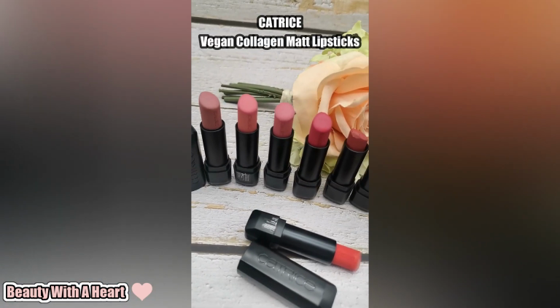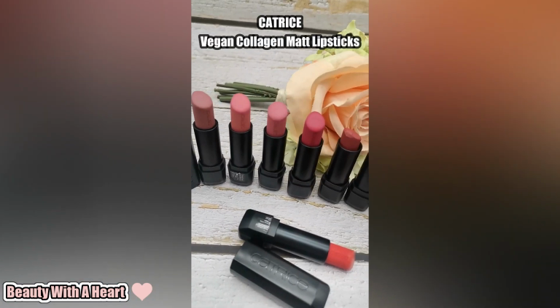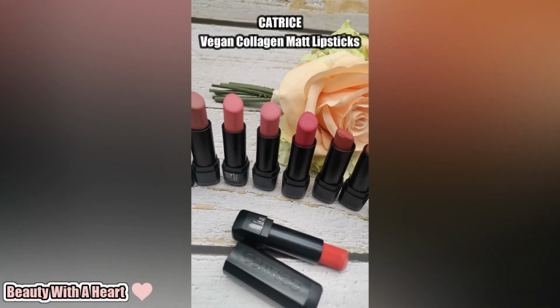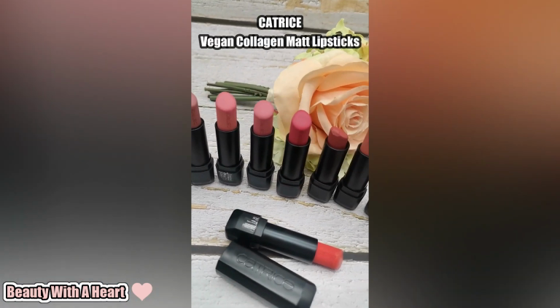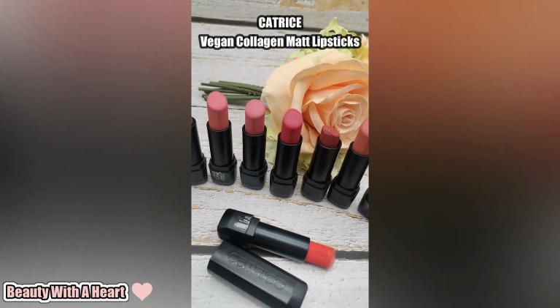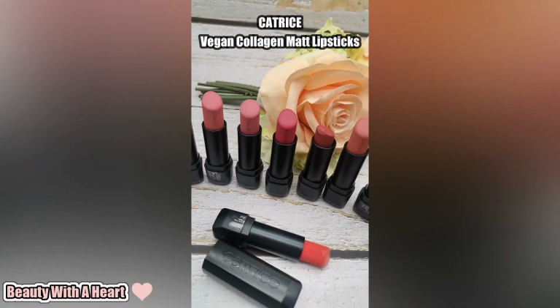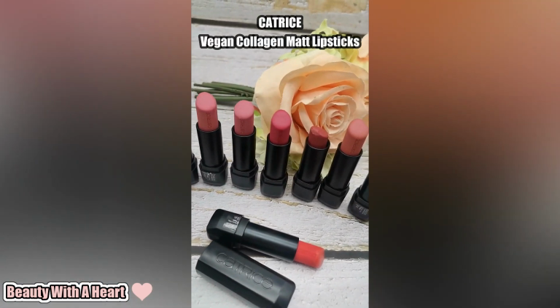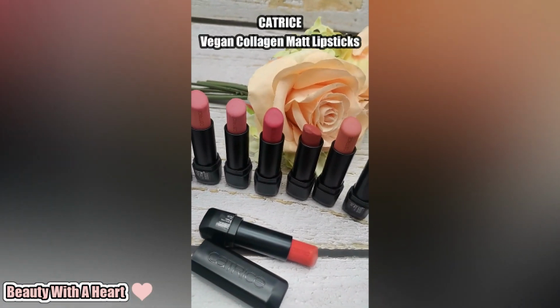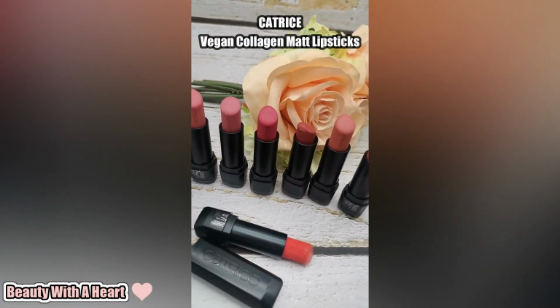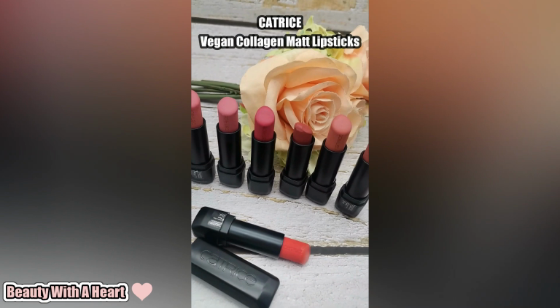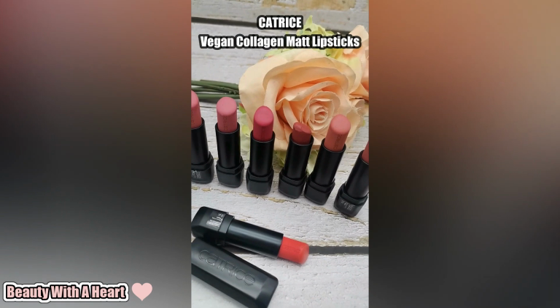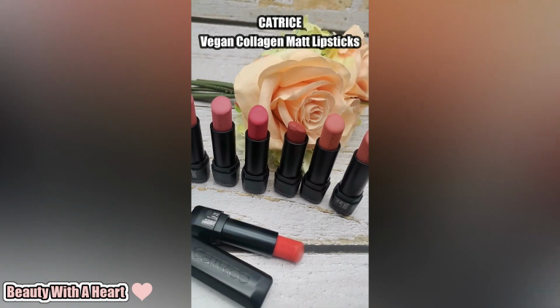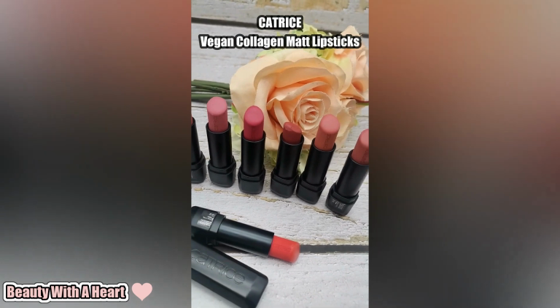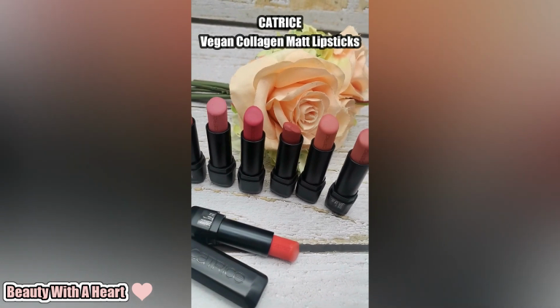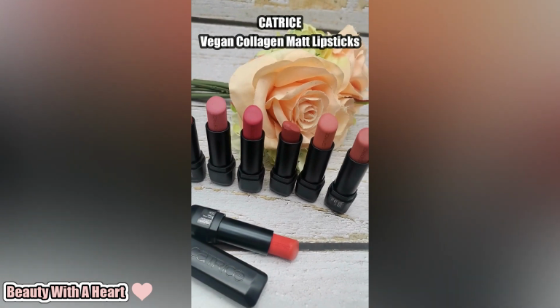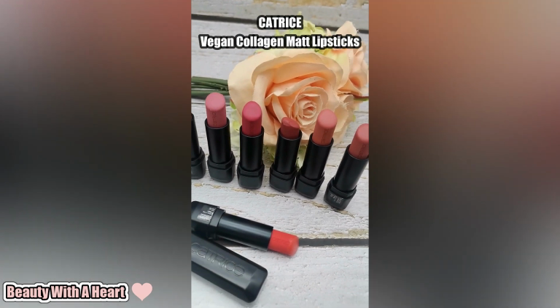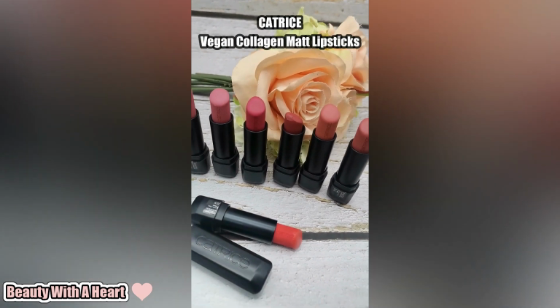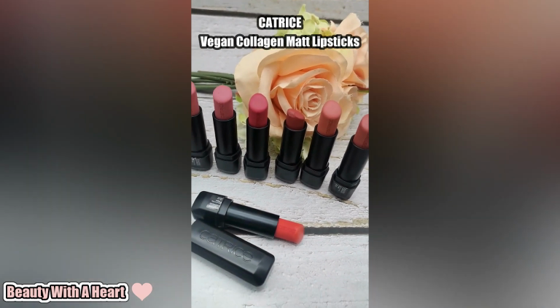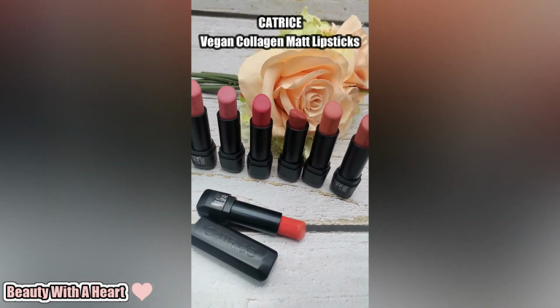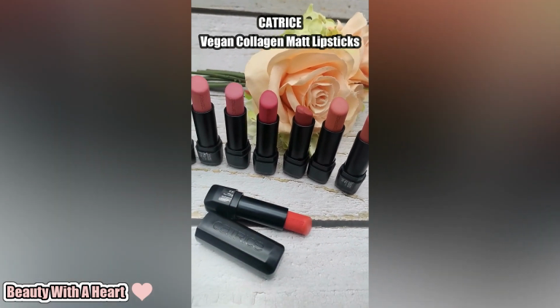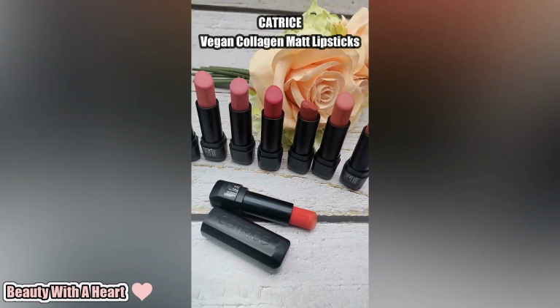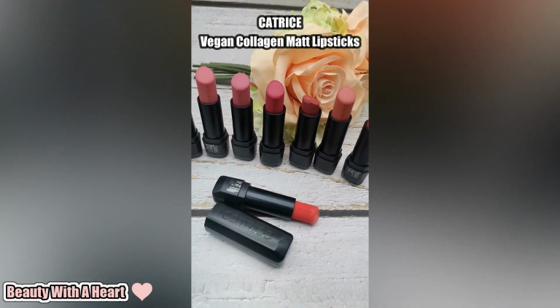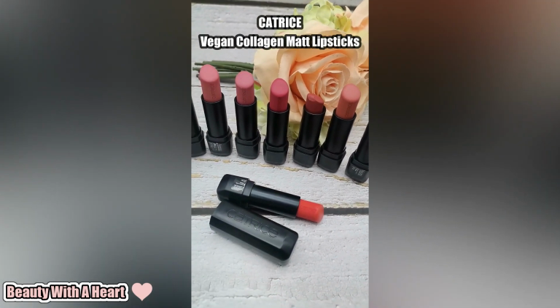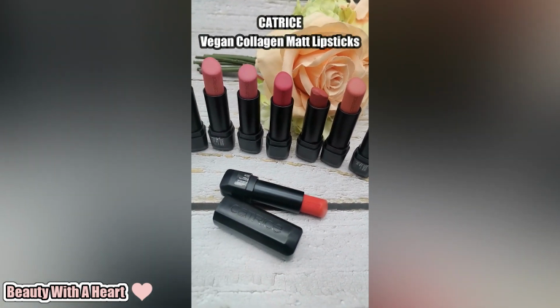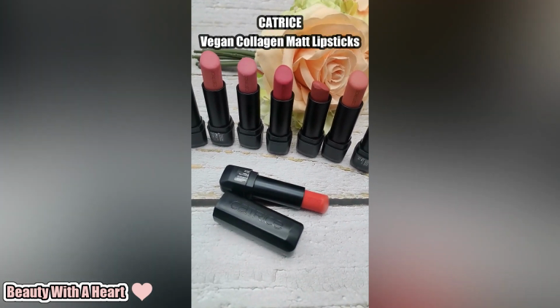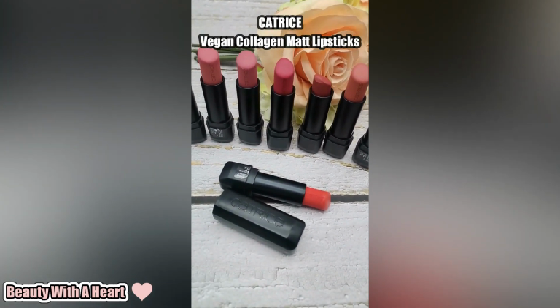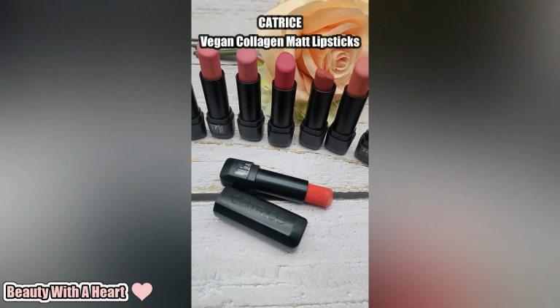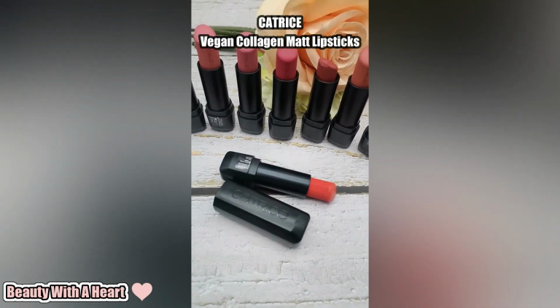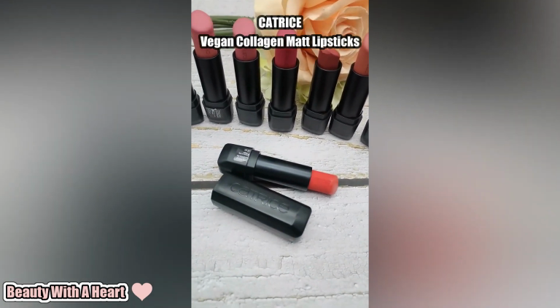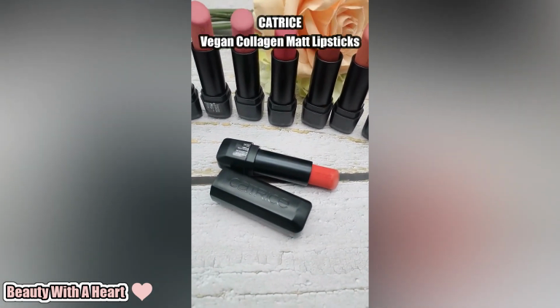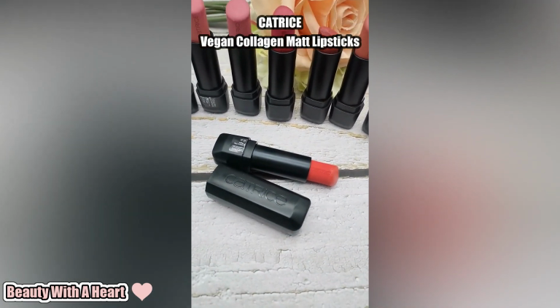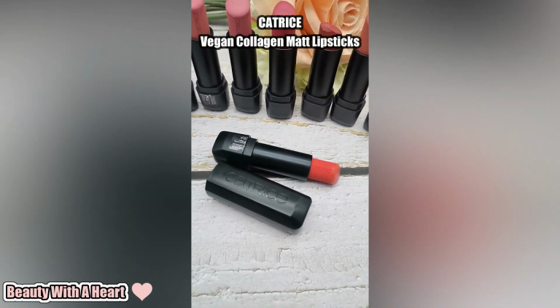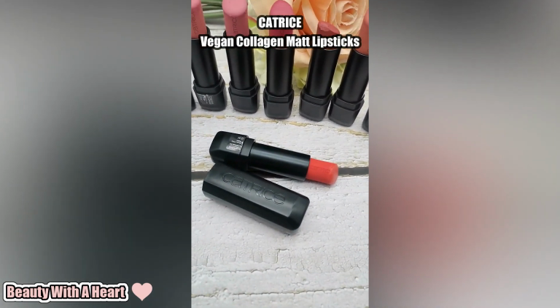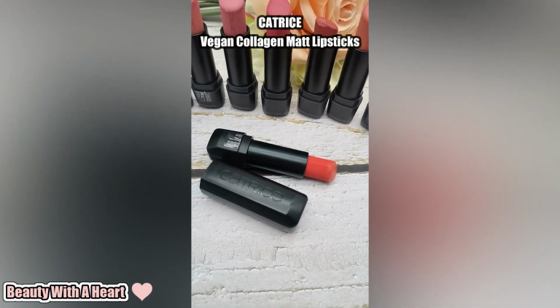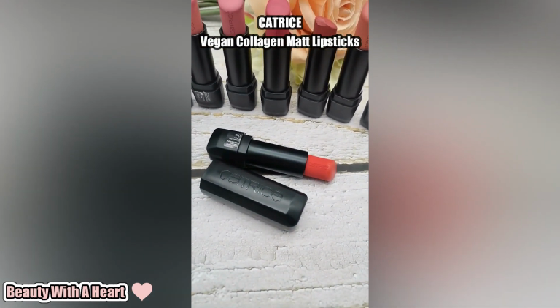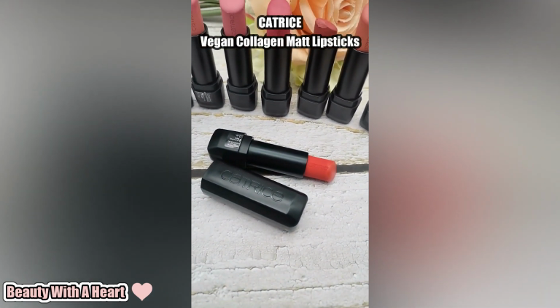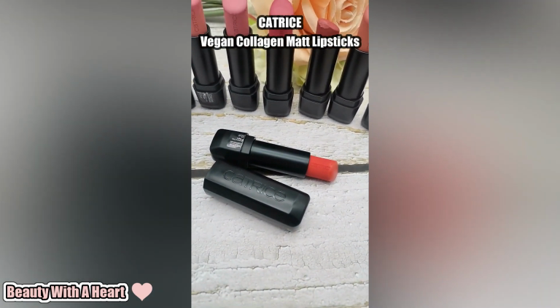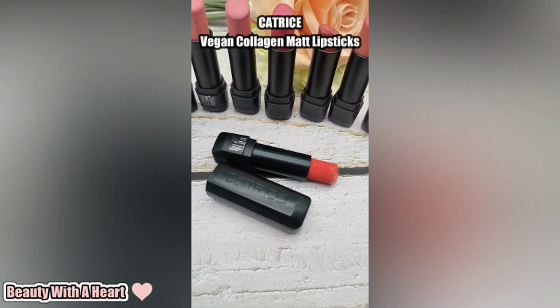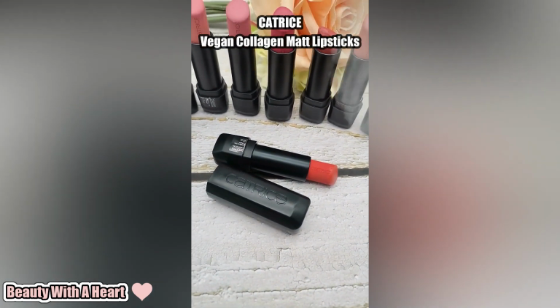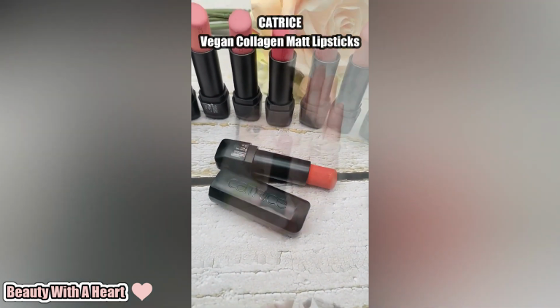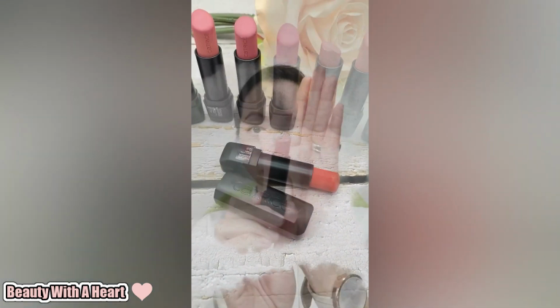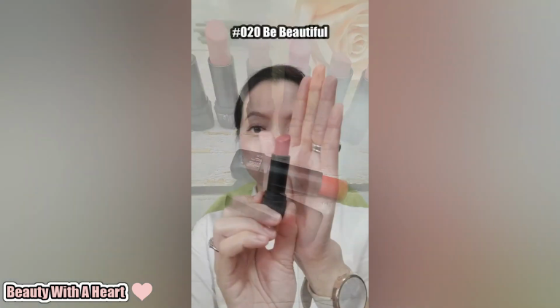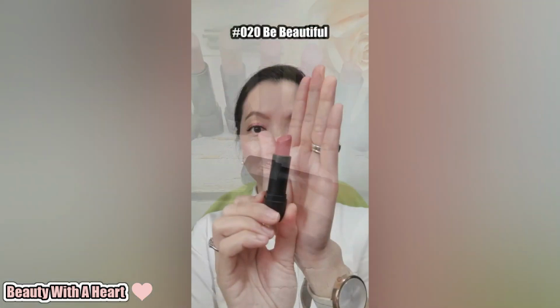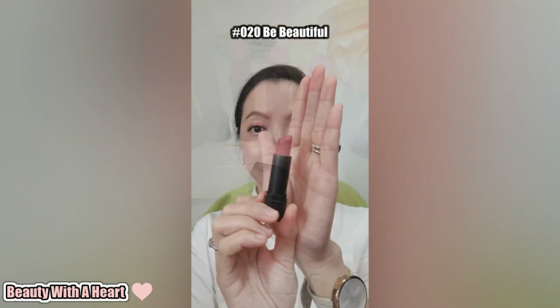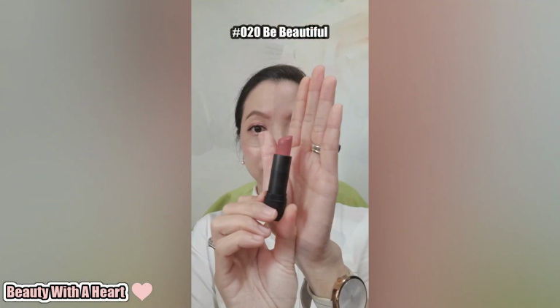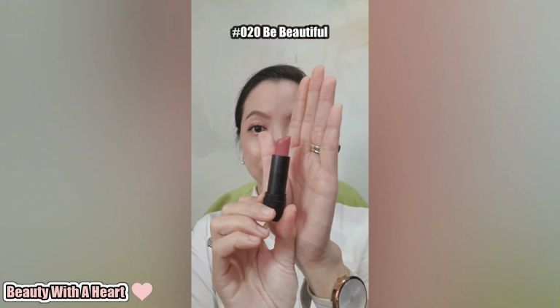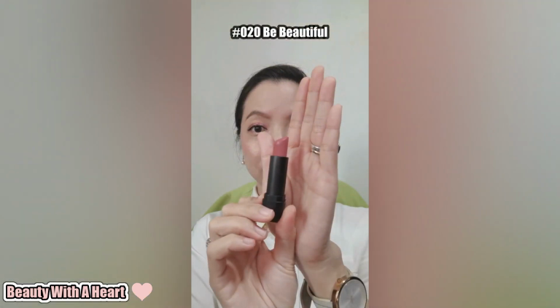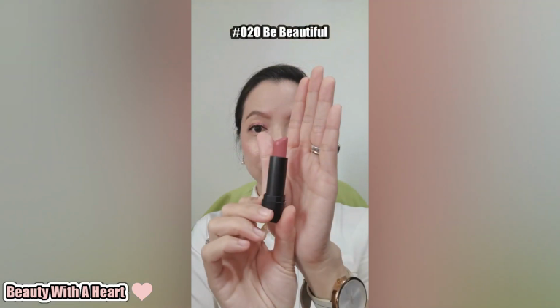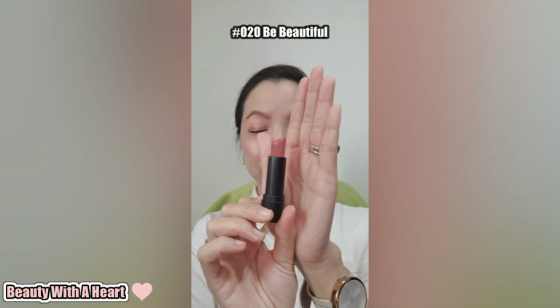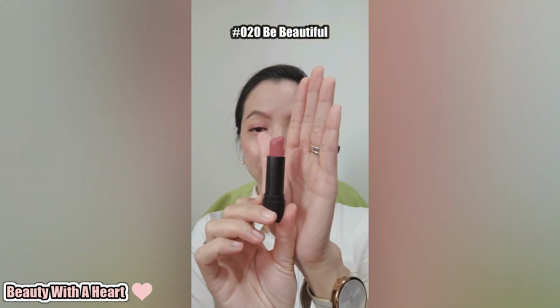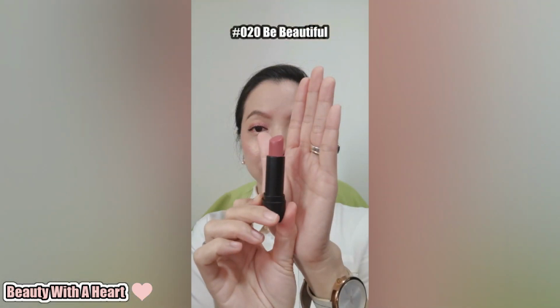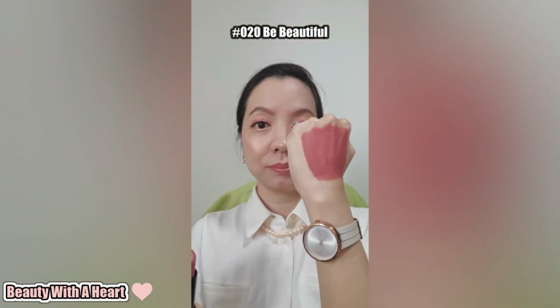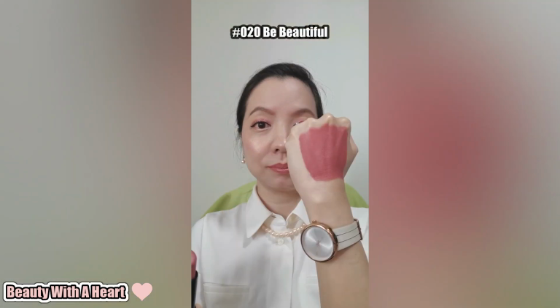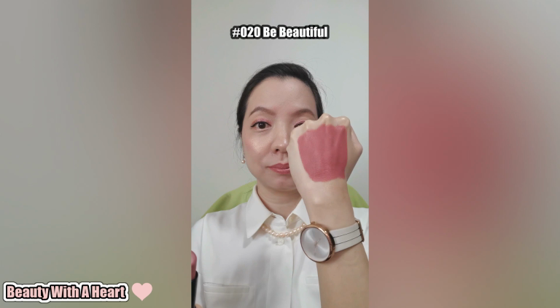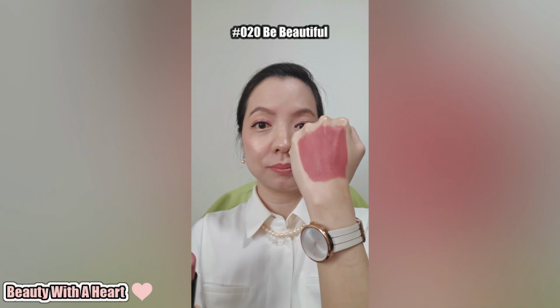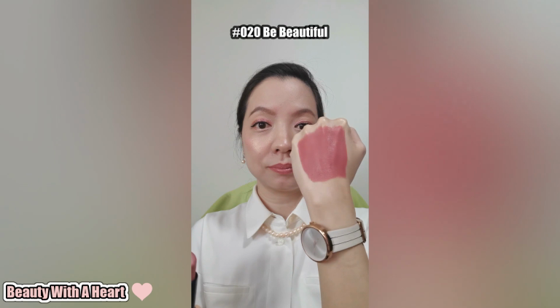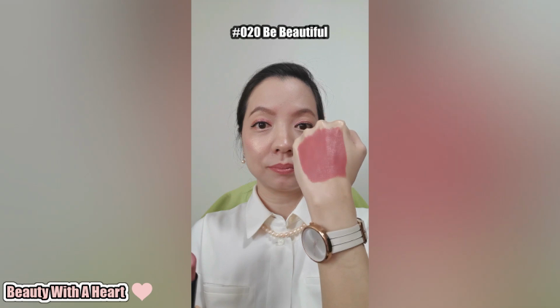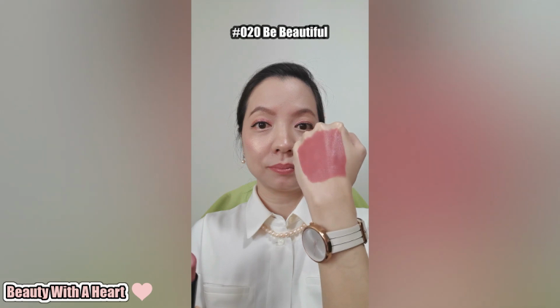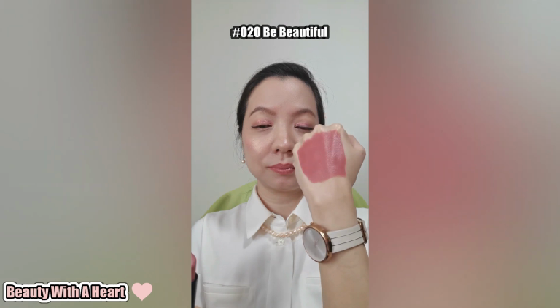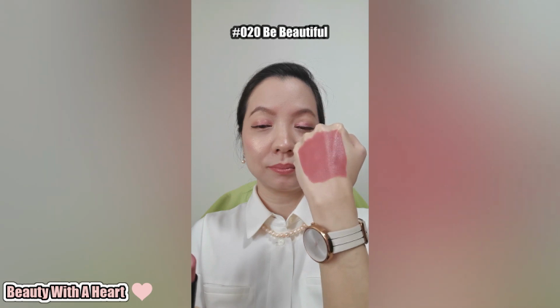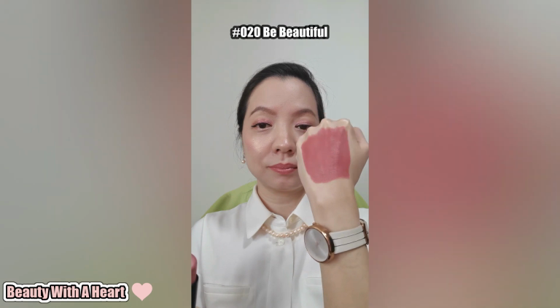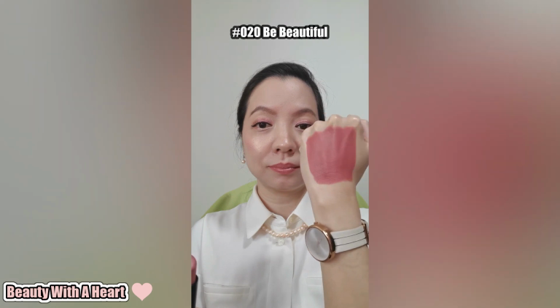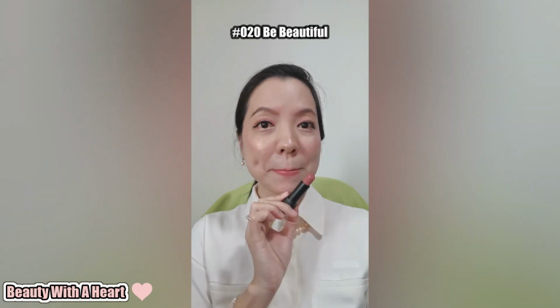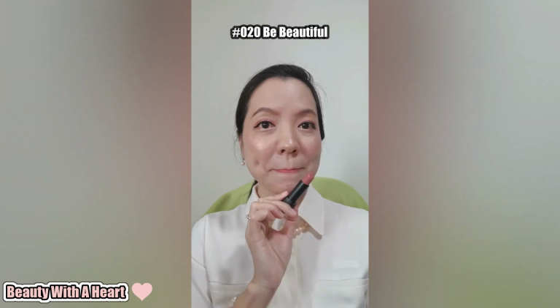Let's talk about this lipstick formula lah. It says vegan and got collagen inside. And I tell you ha, it's damn short siyah!